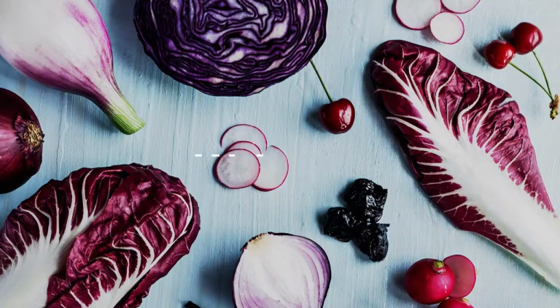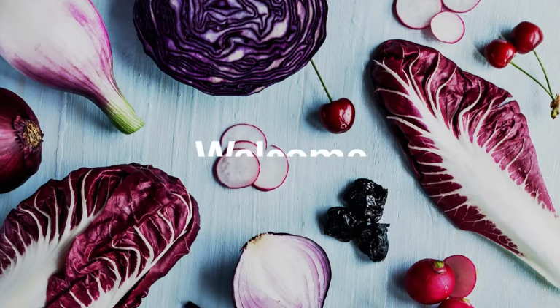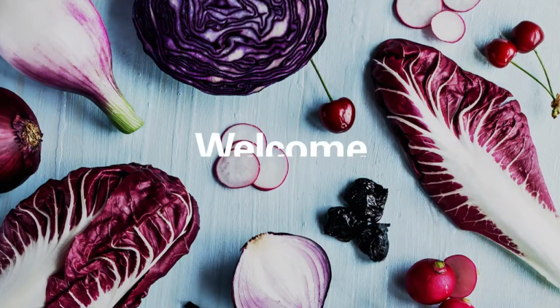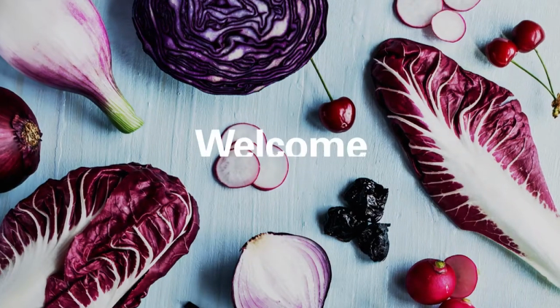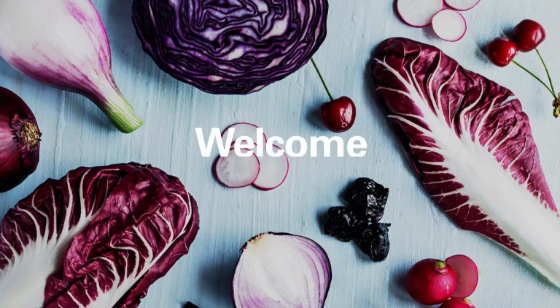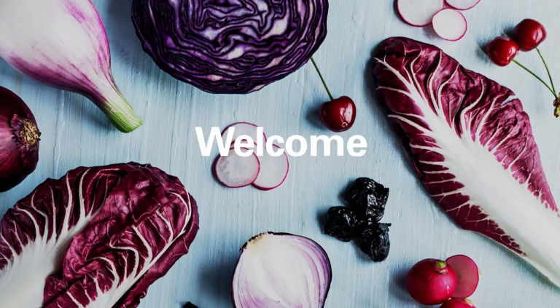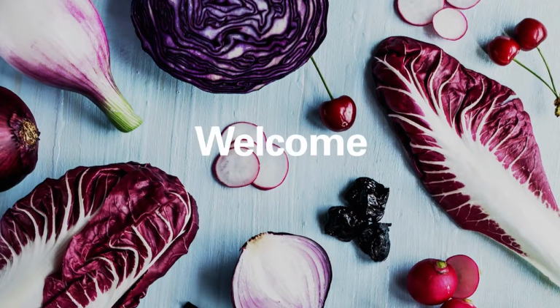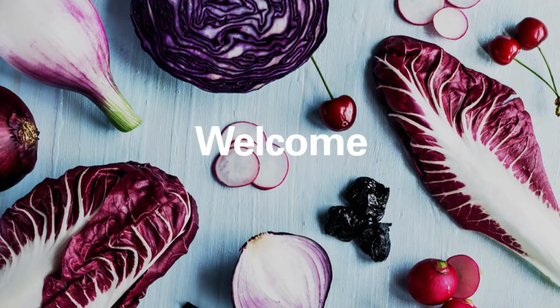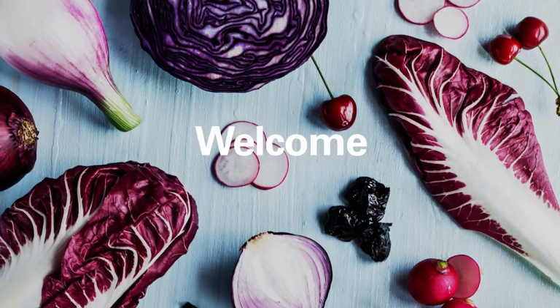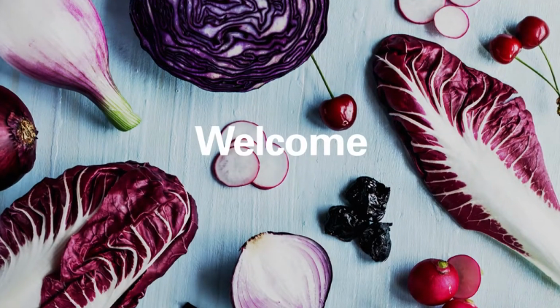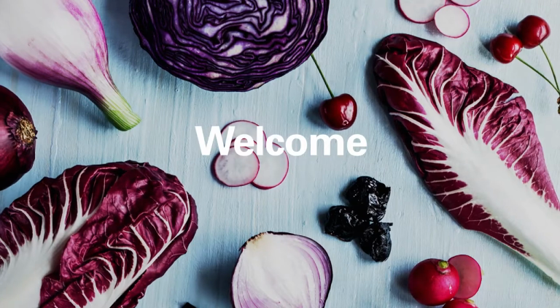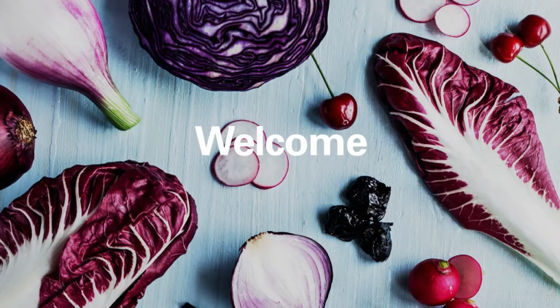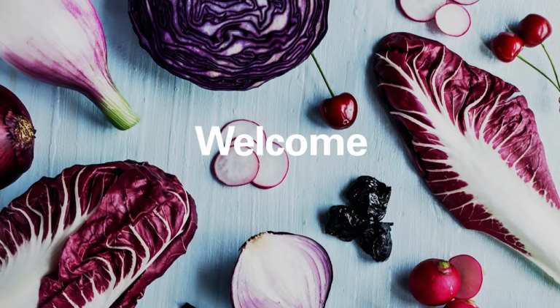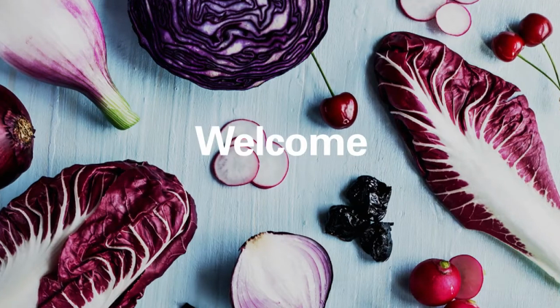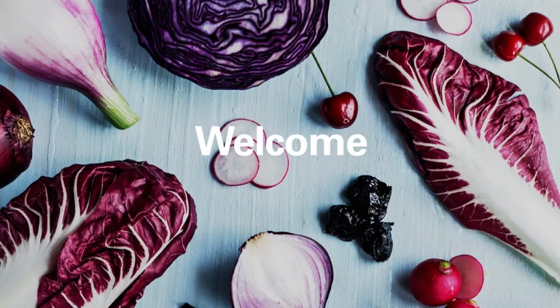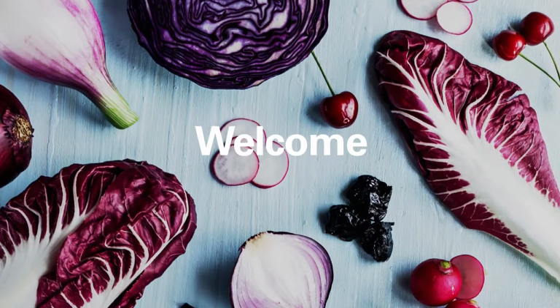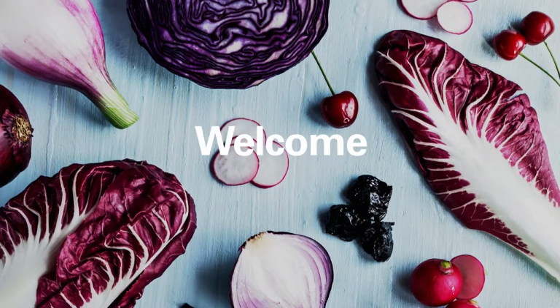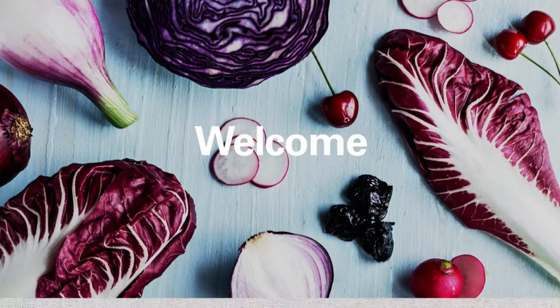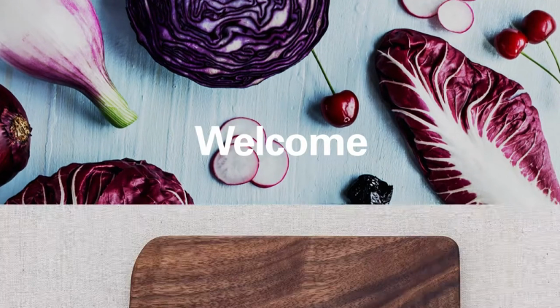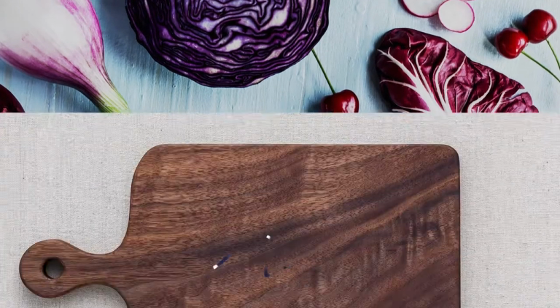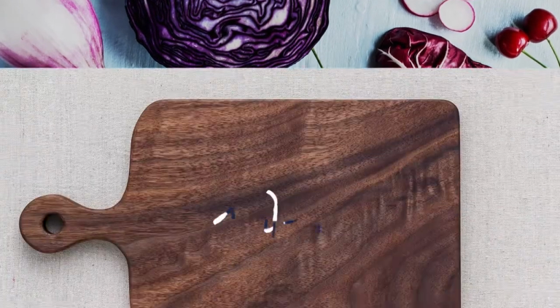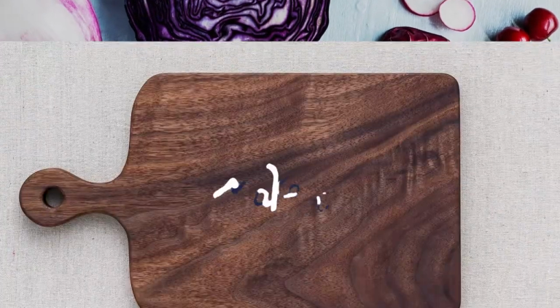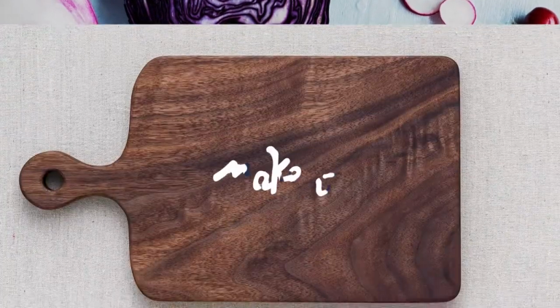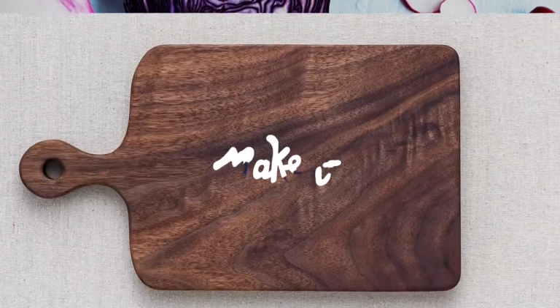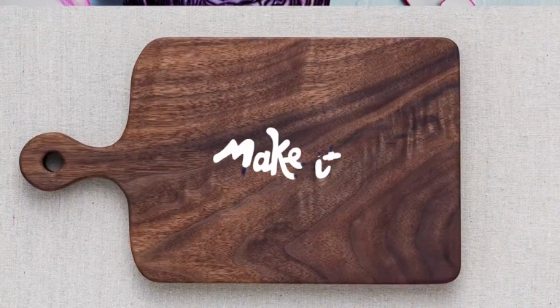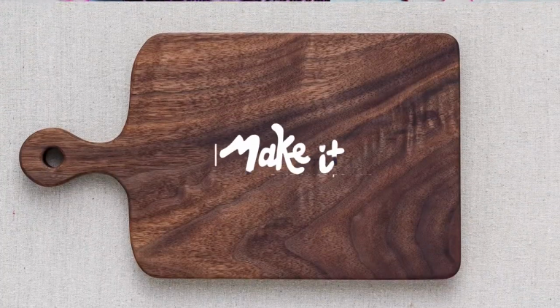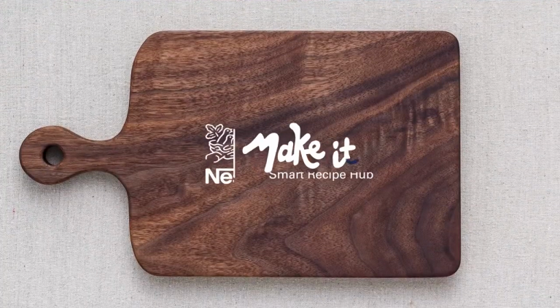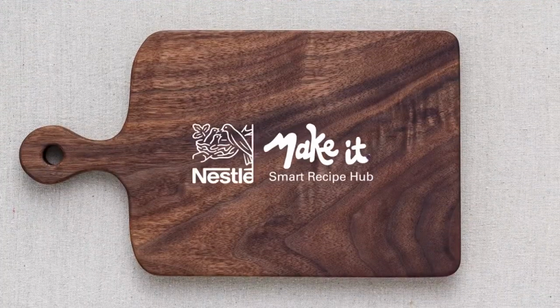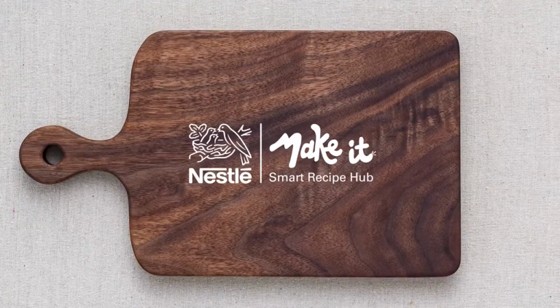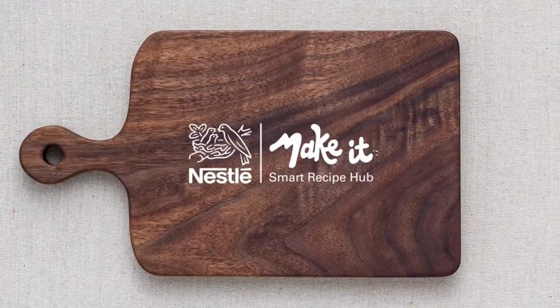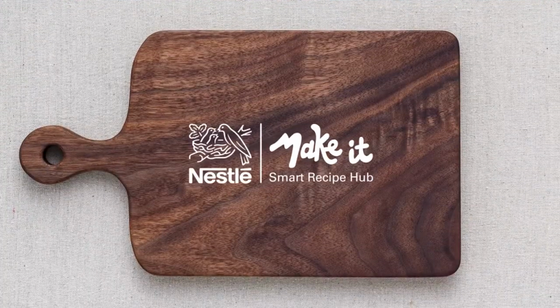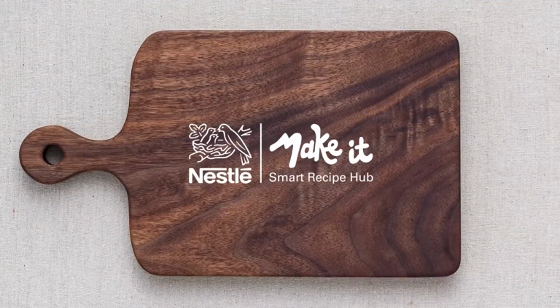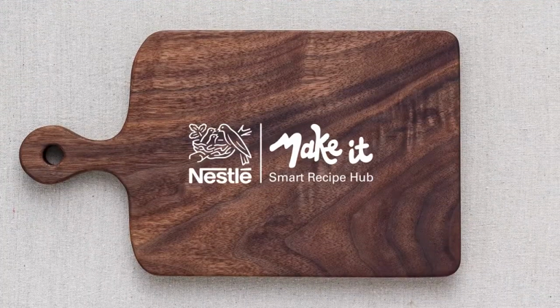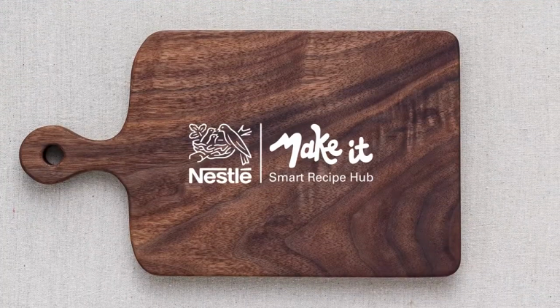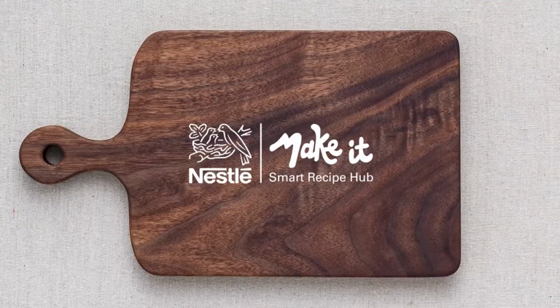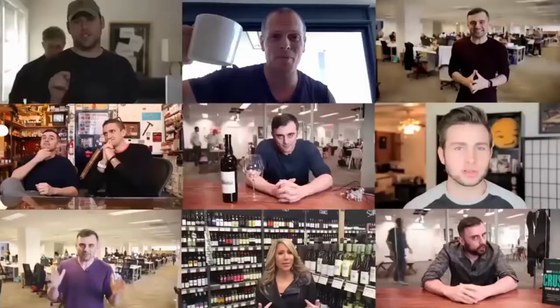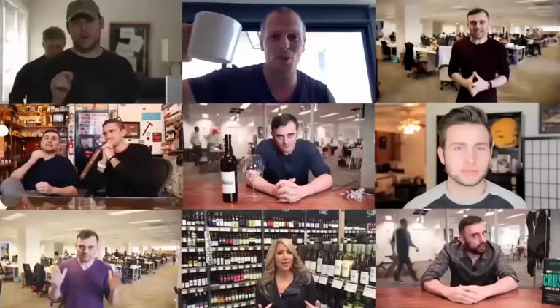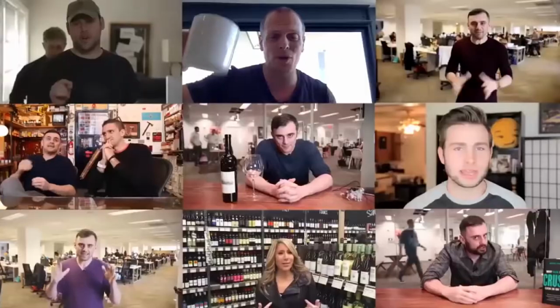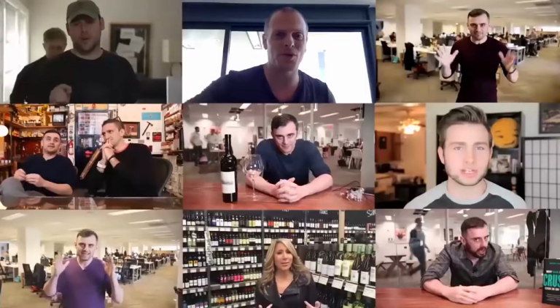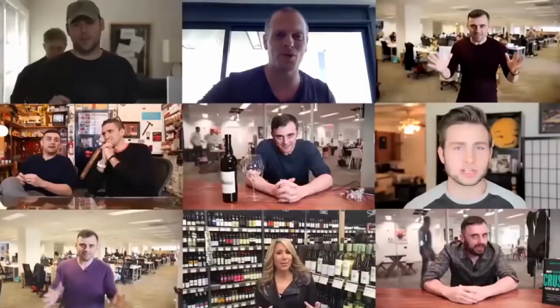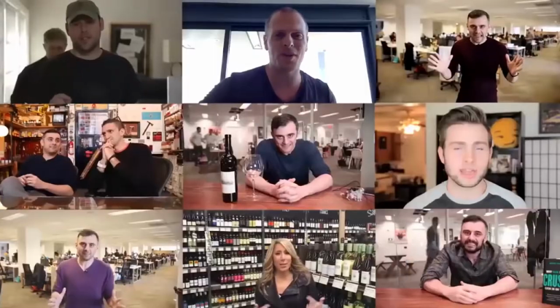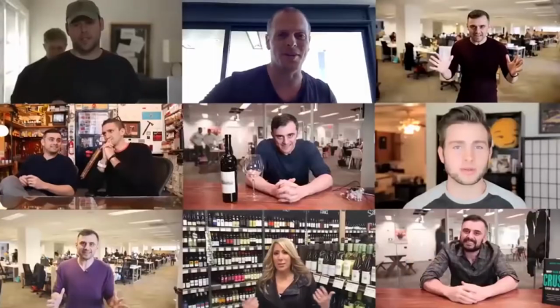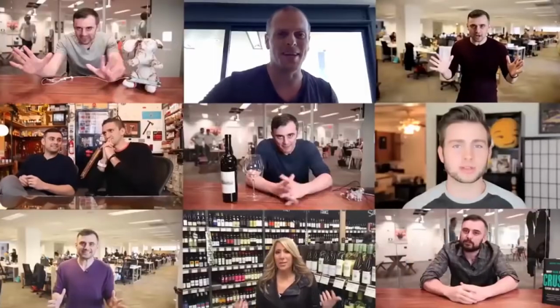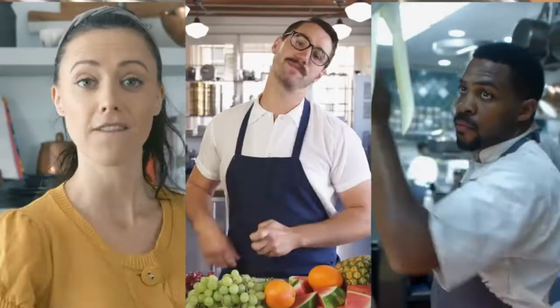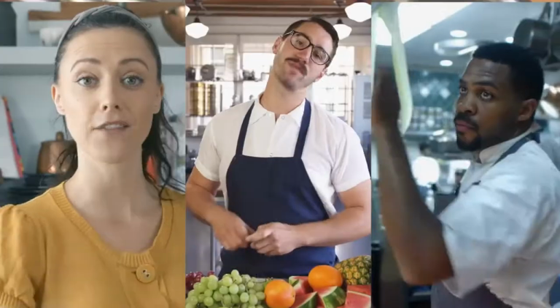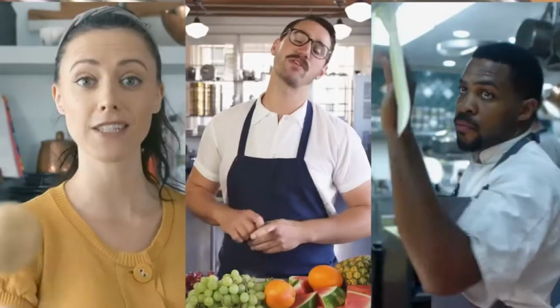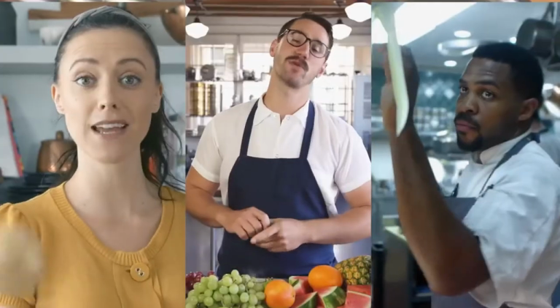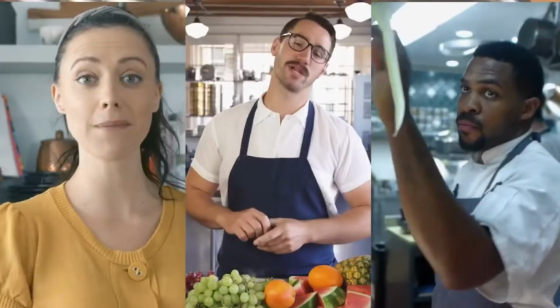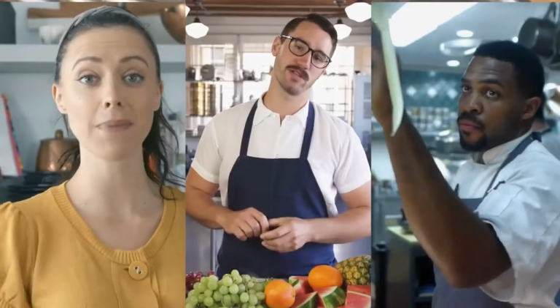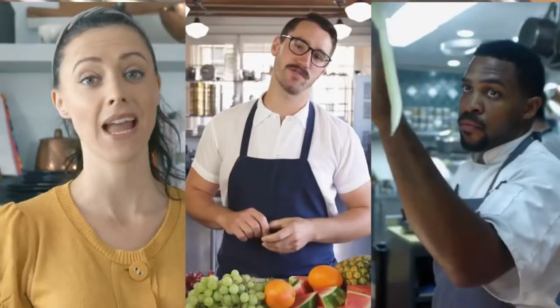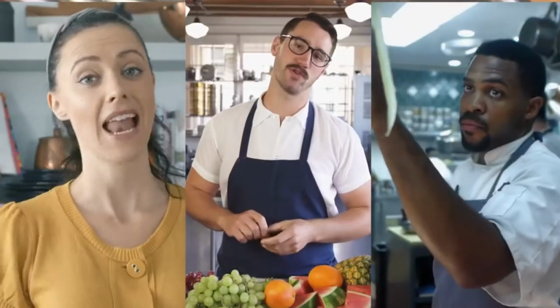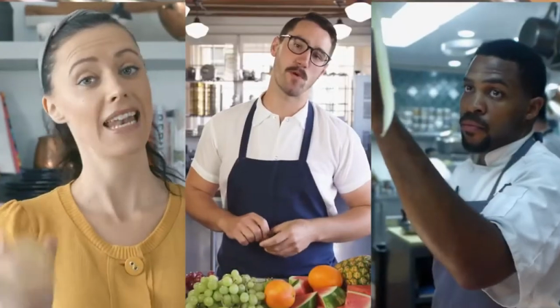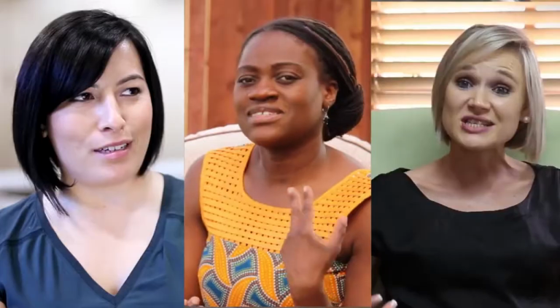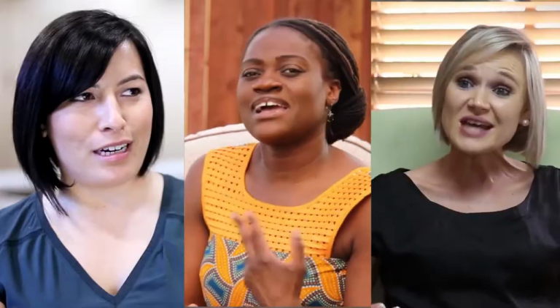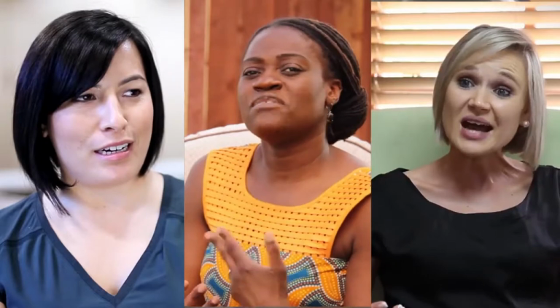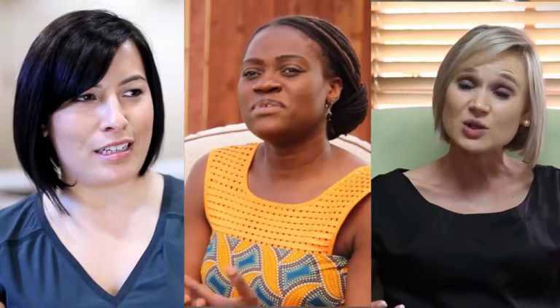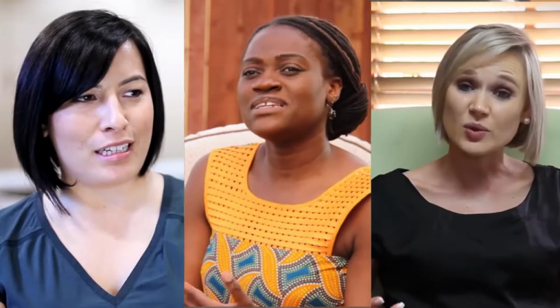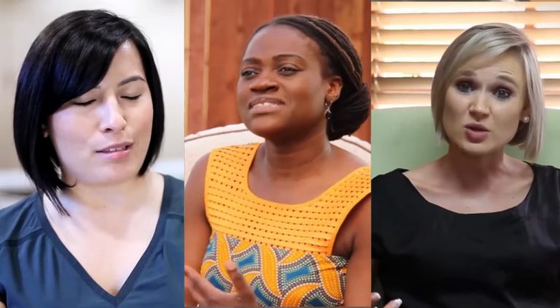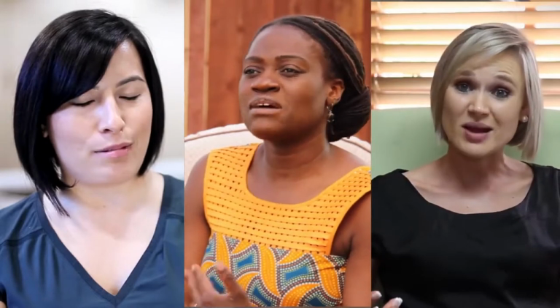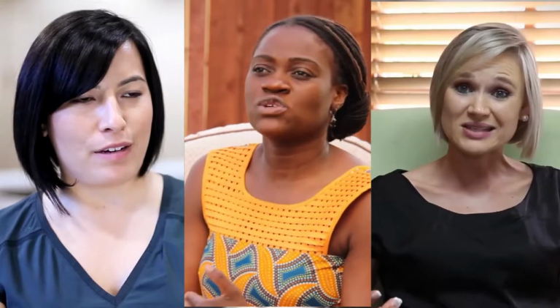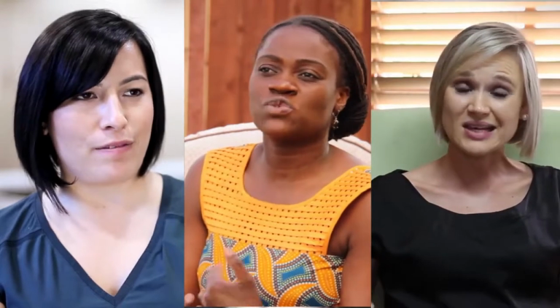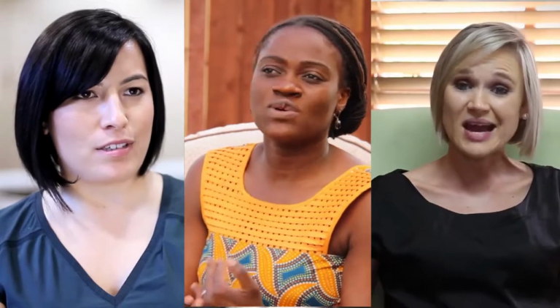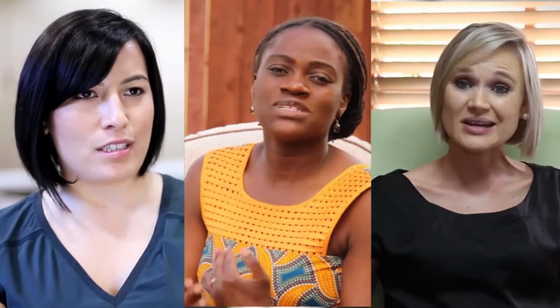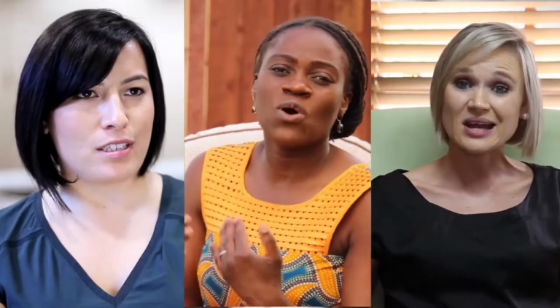Welcome to the Nestle Smart Recipe Hub, Make It — created for Nestle brand builders, chefs and nutritionists.